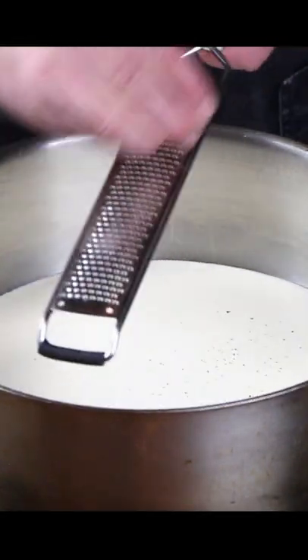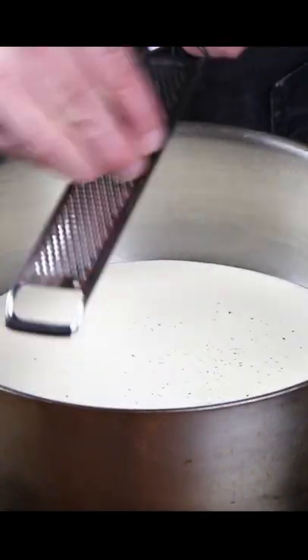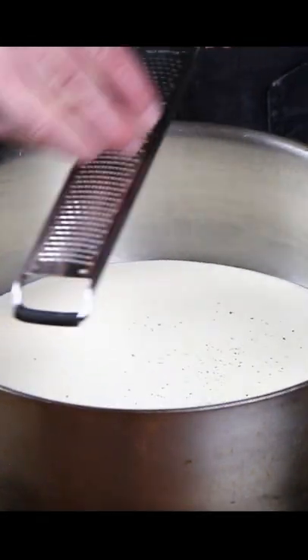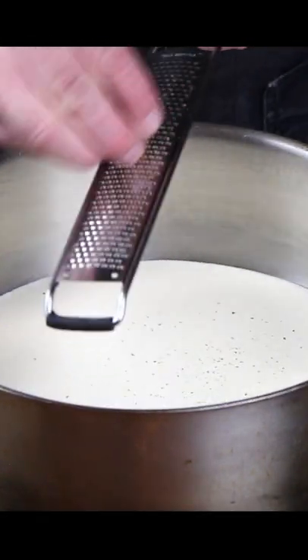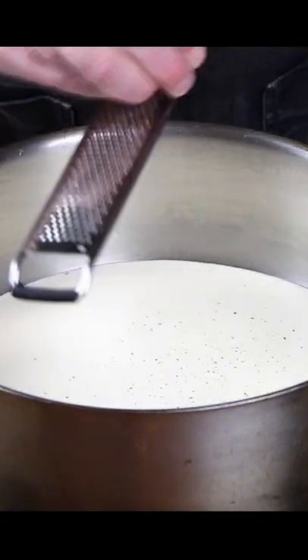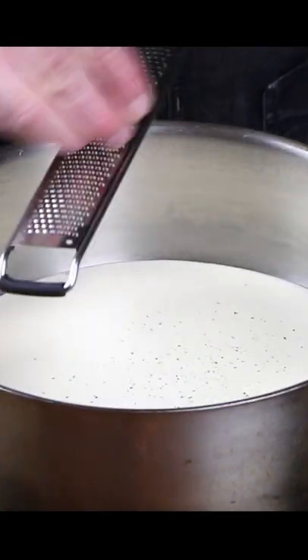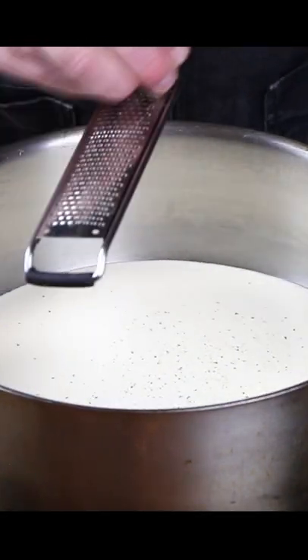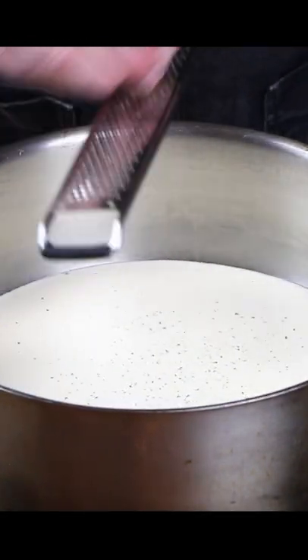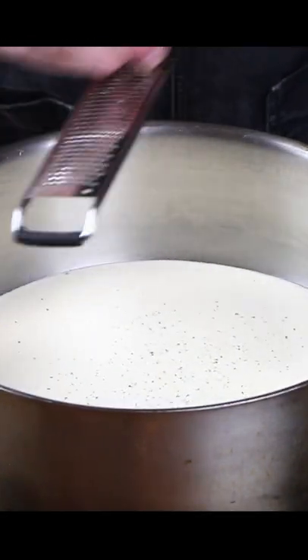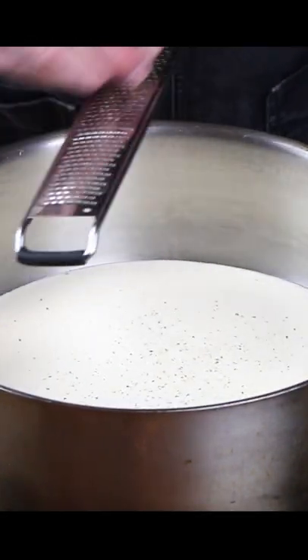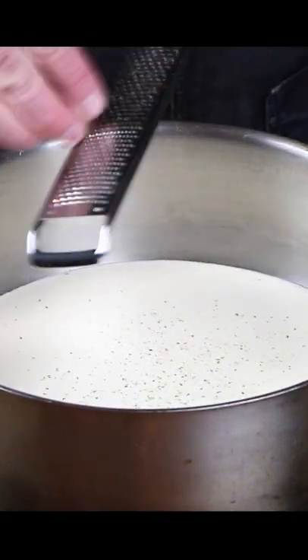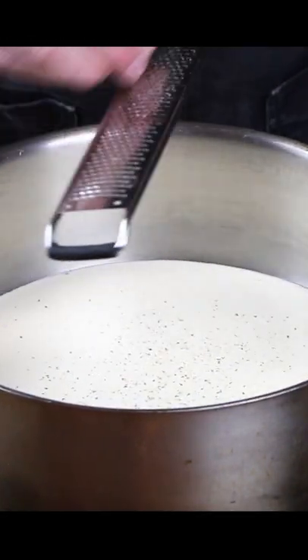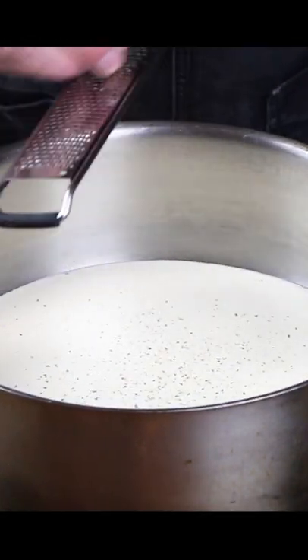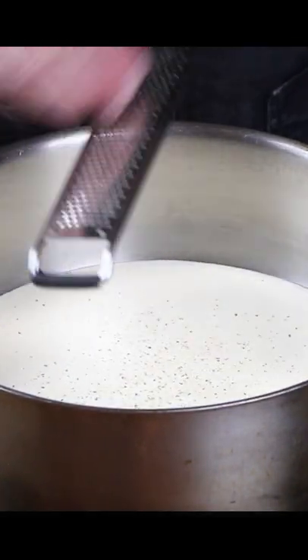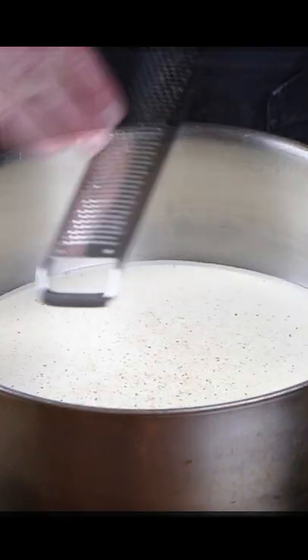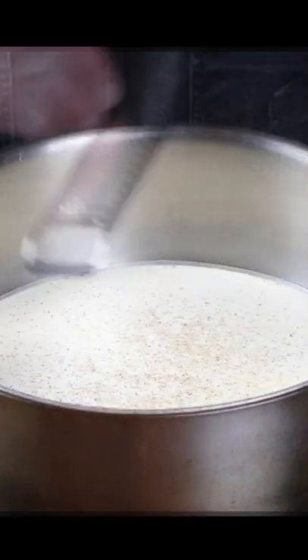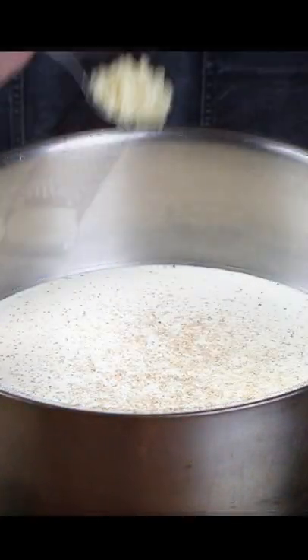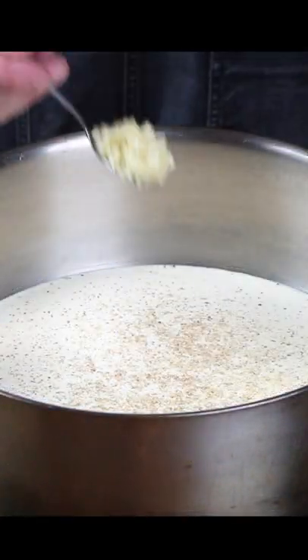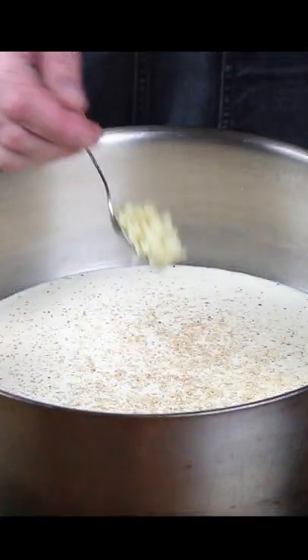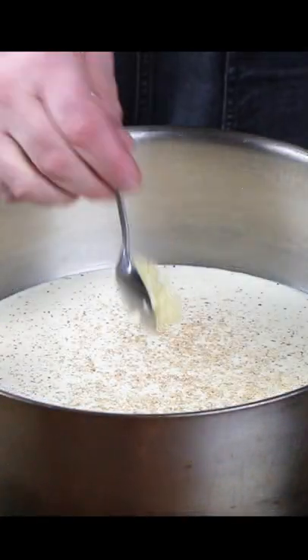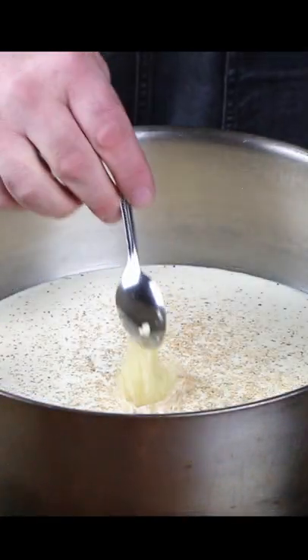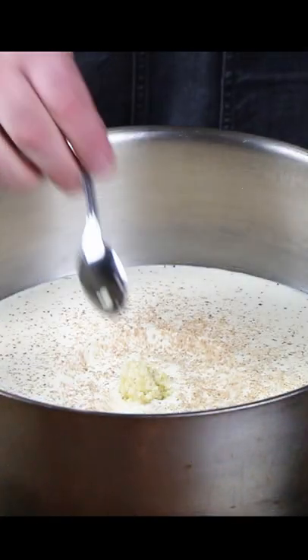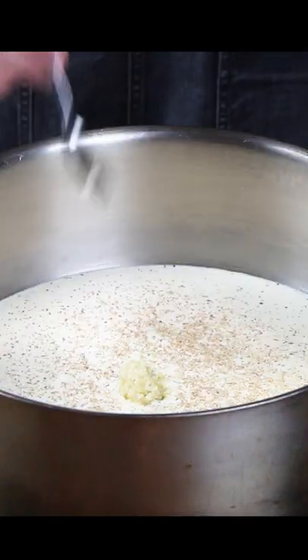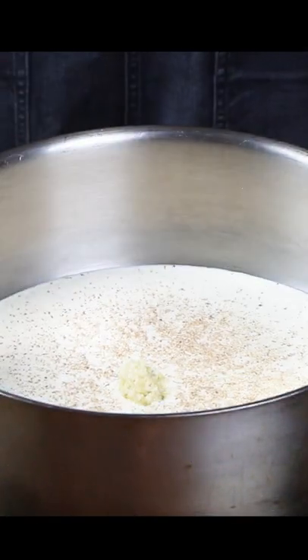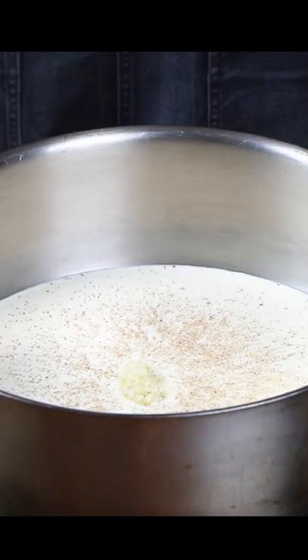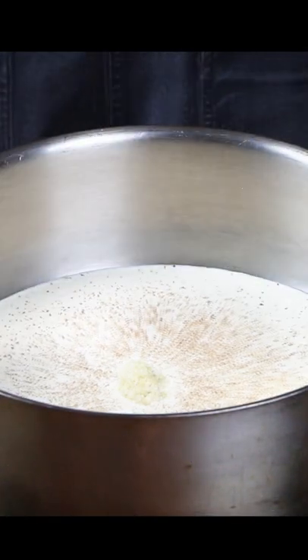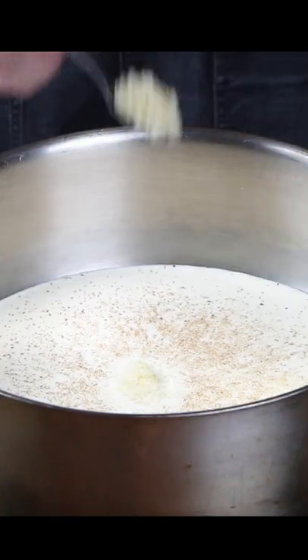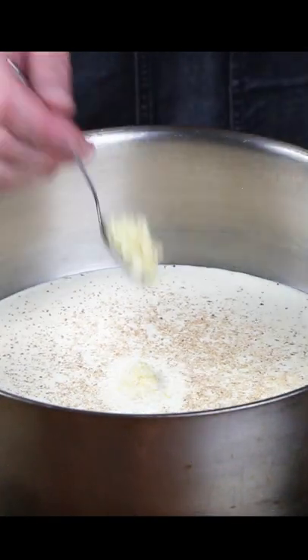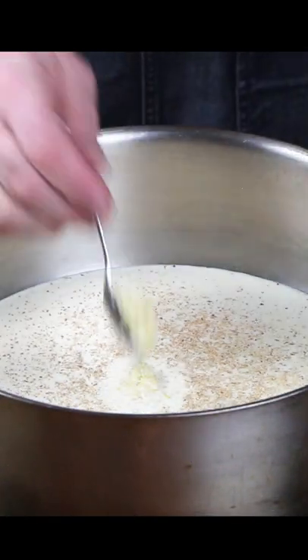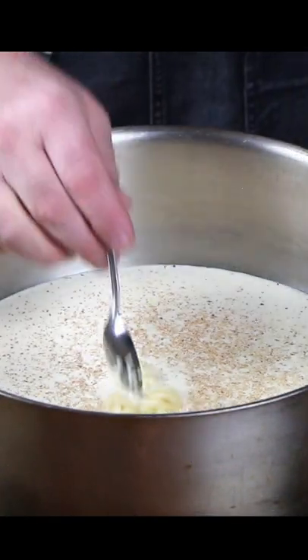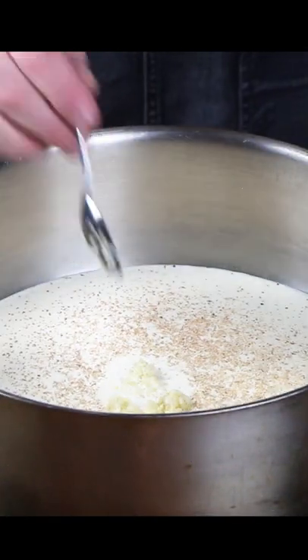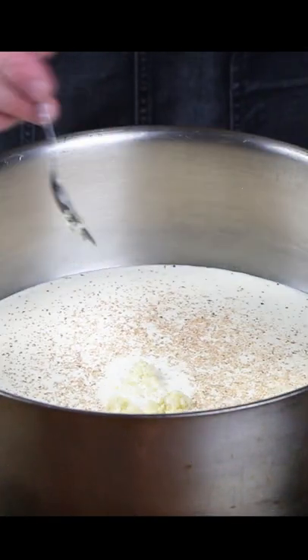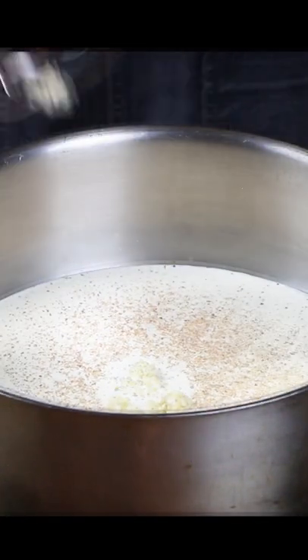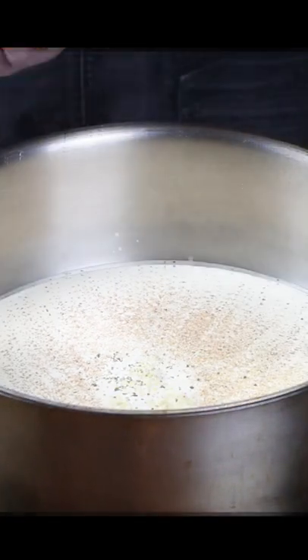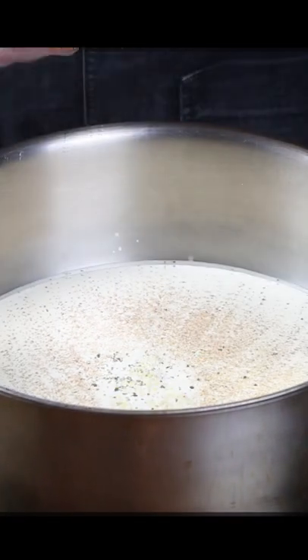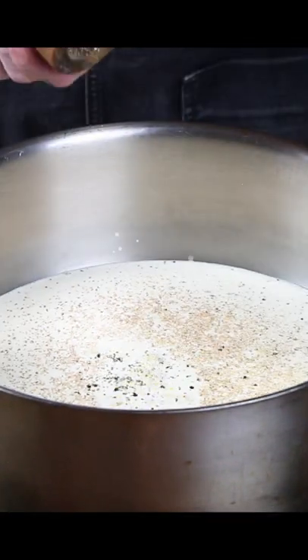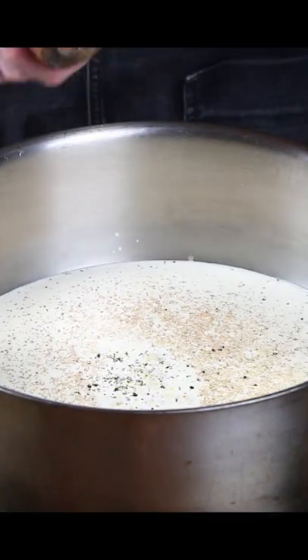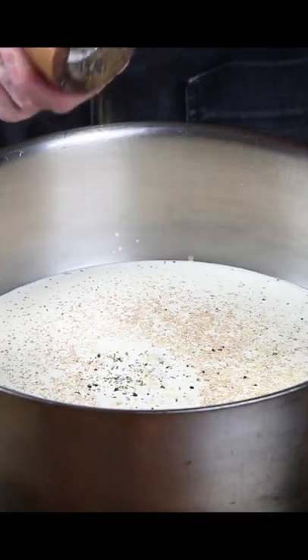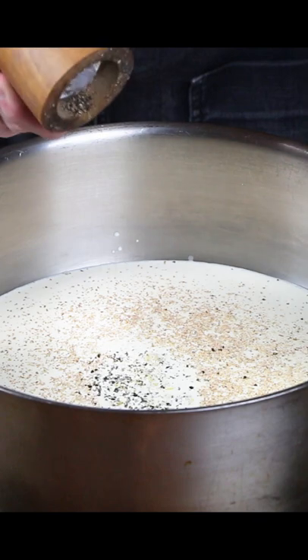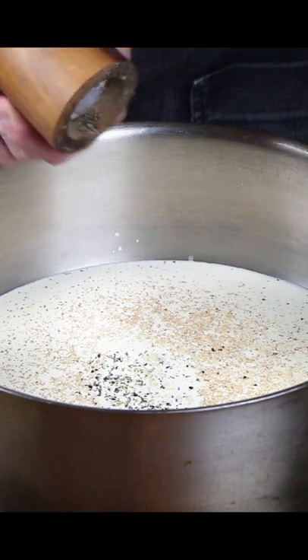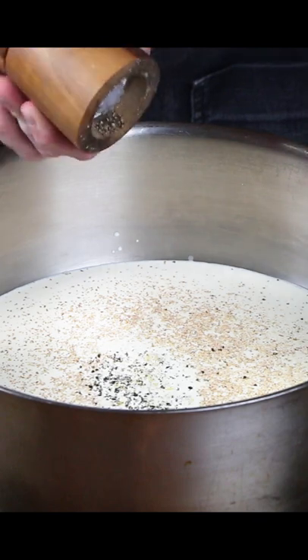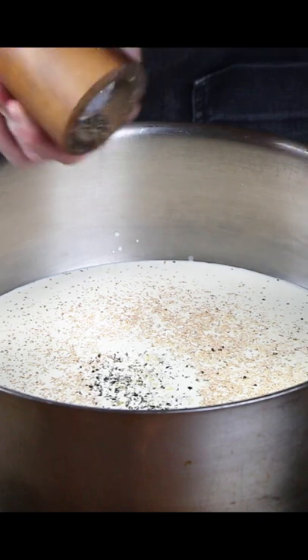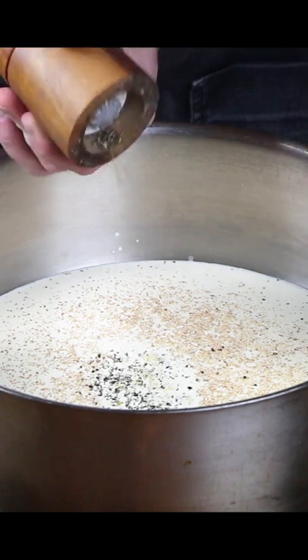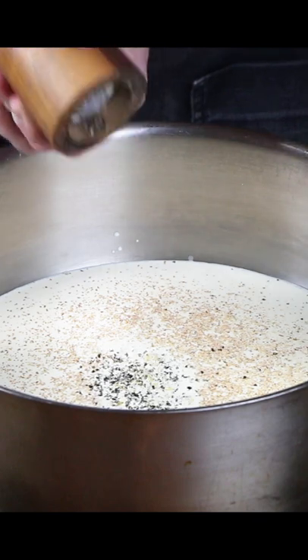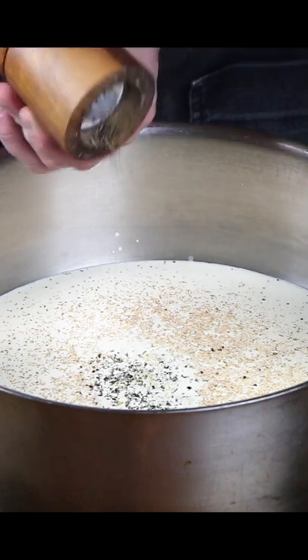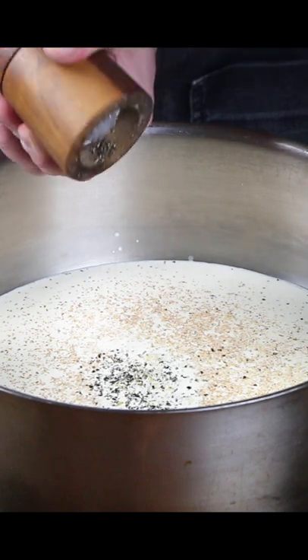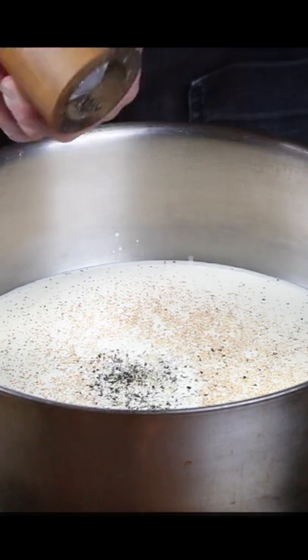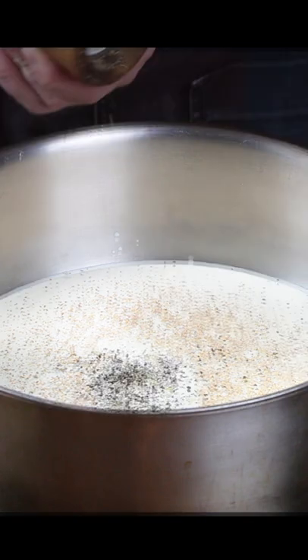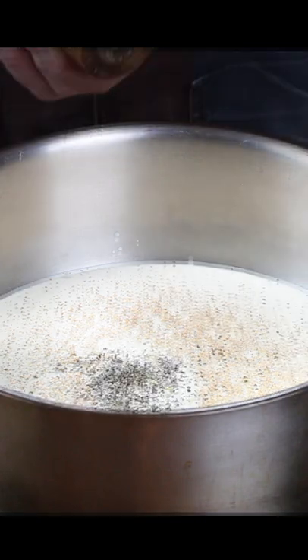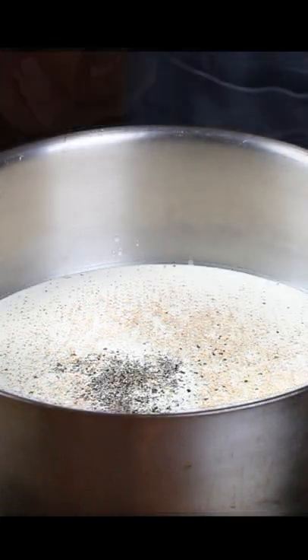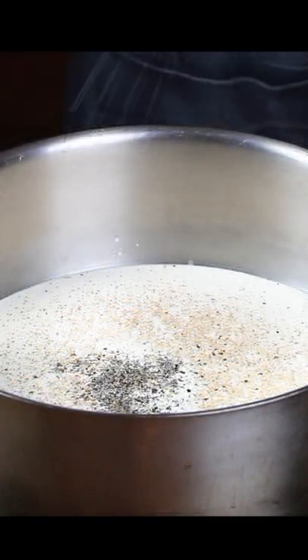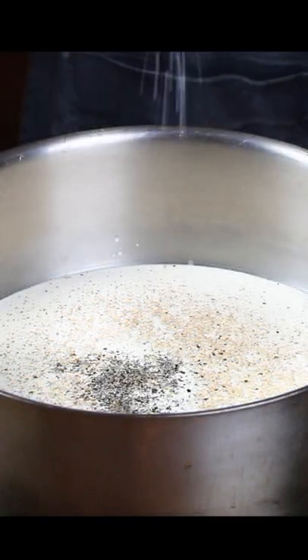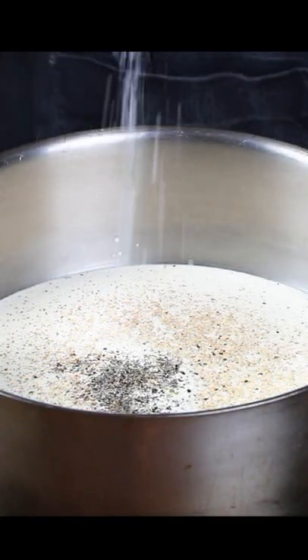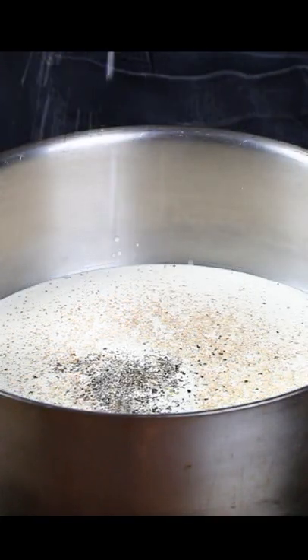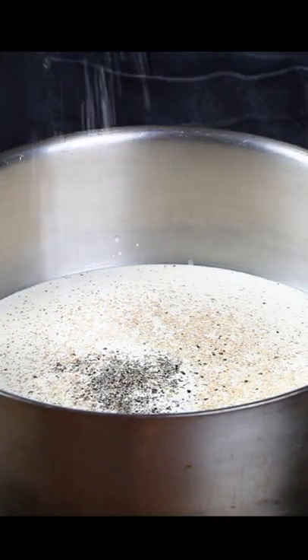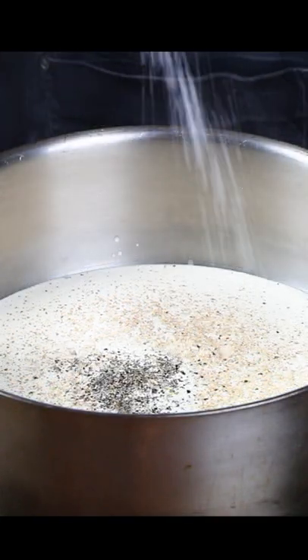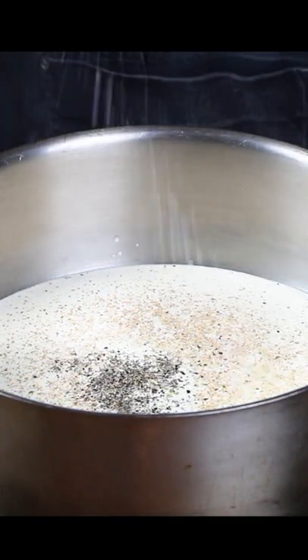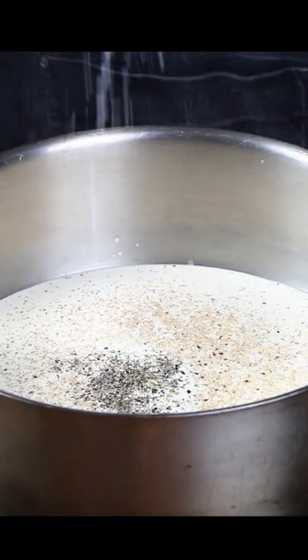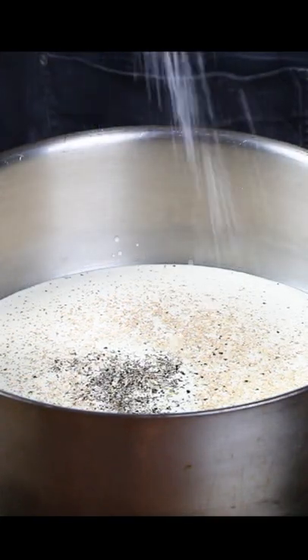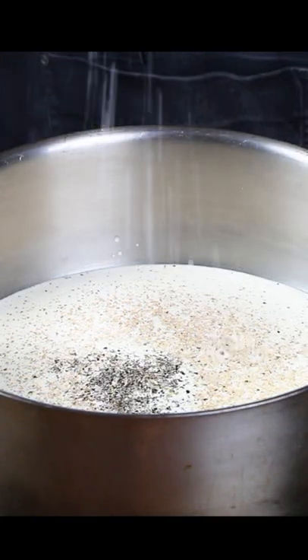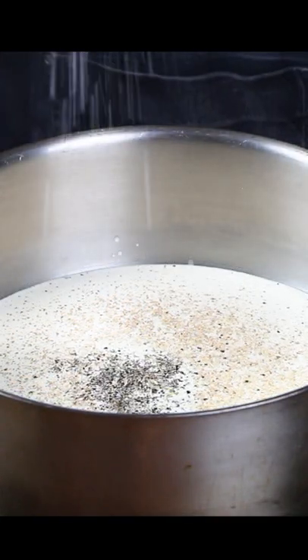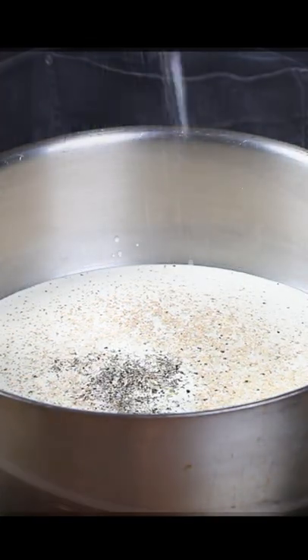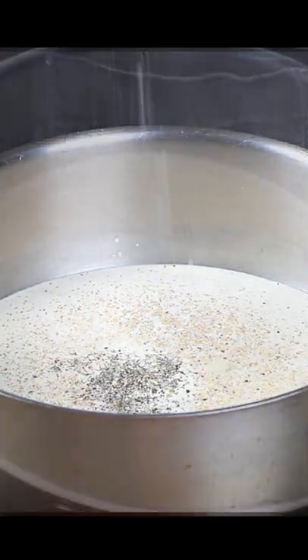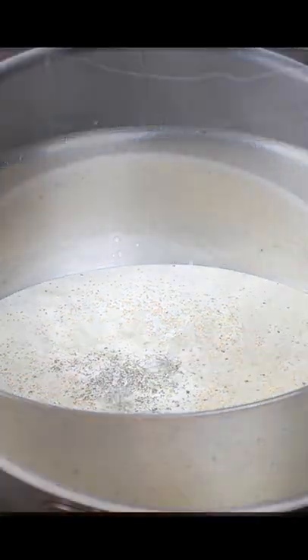We need to add some ground nutmeg, some chopped garlic, some ground black pepper and some sea salt, and we then need to bring the cream to a simmer.